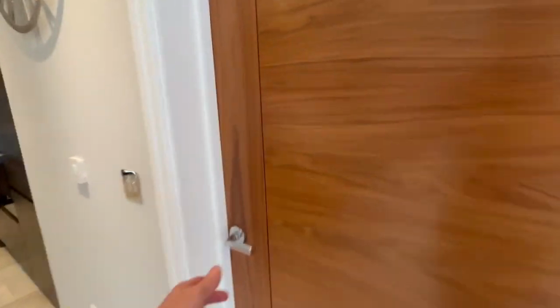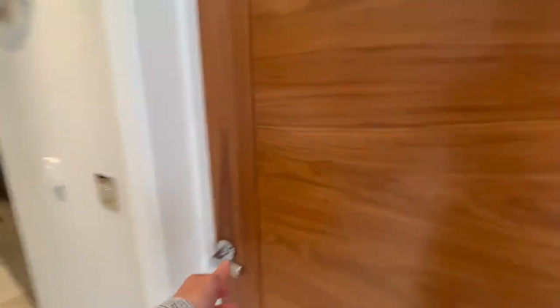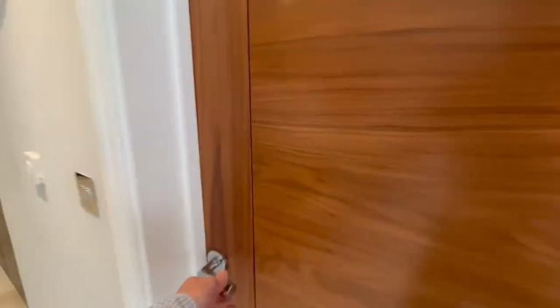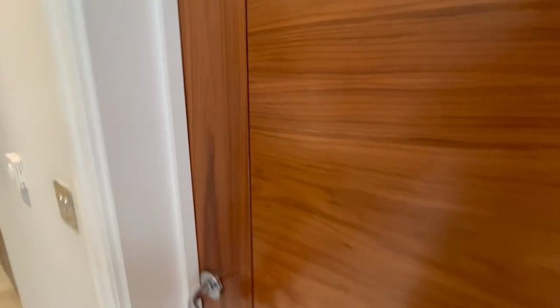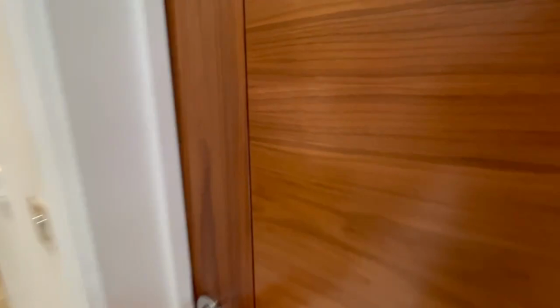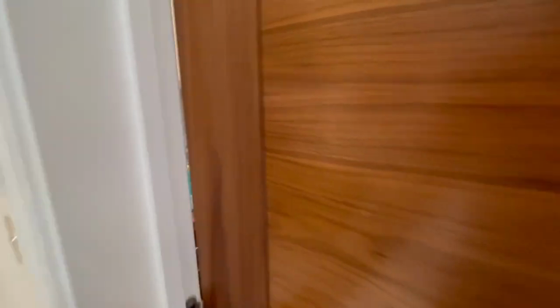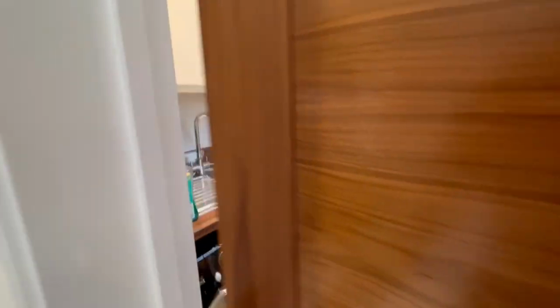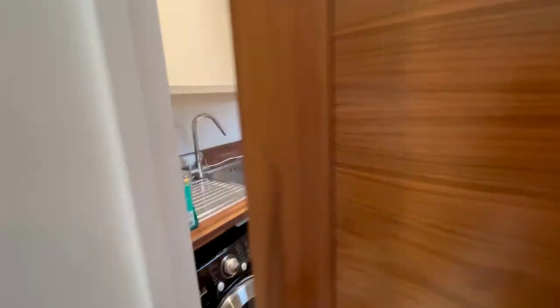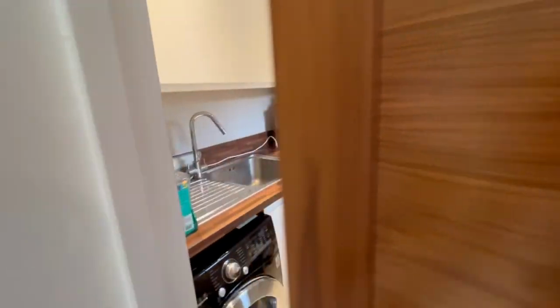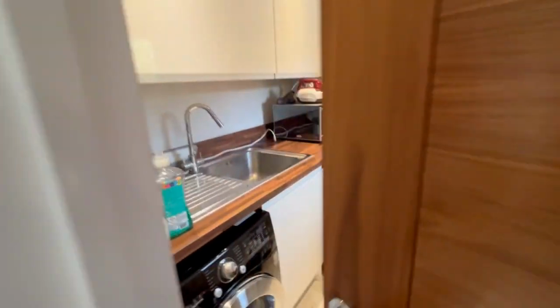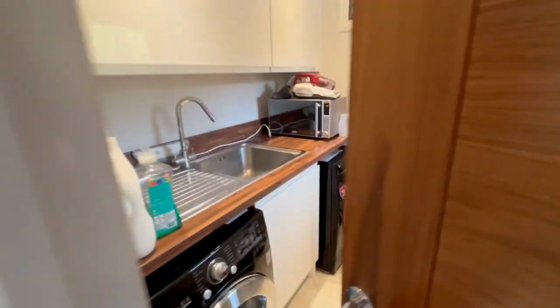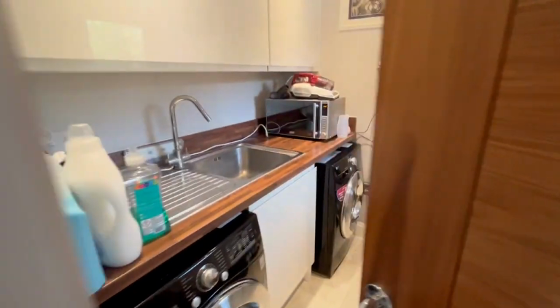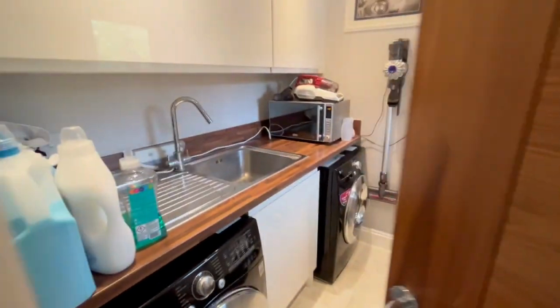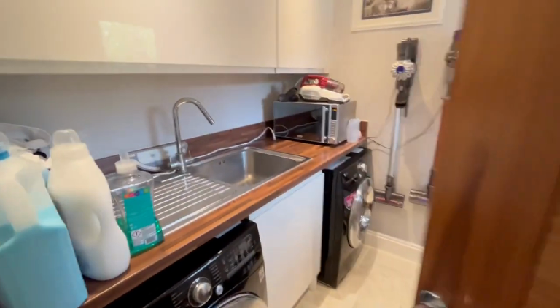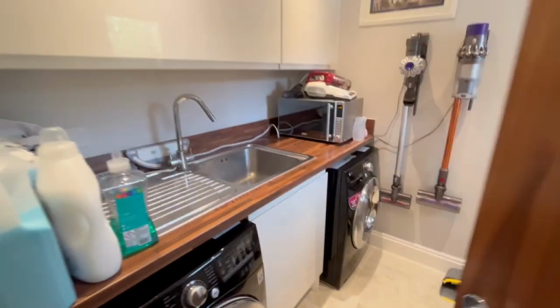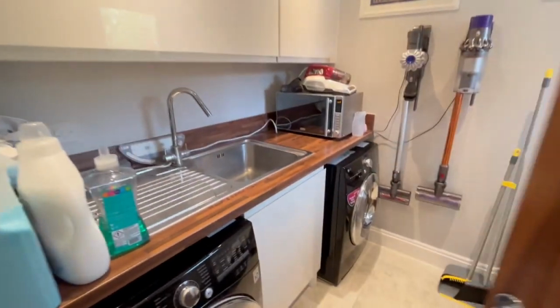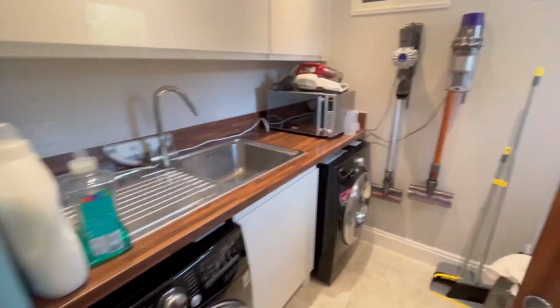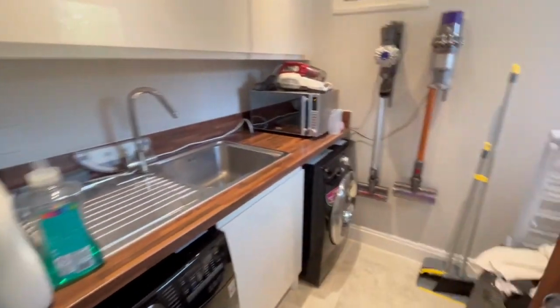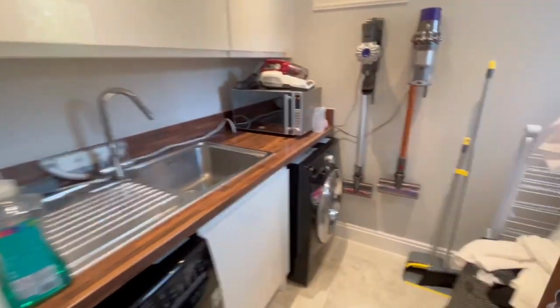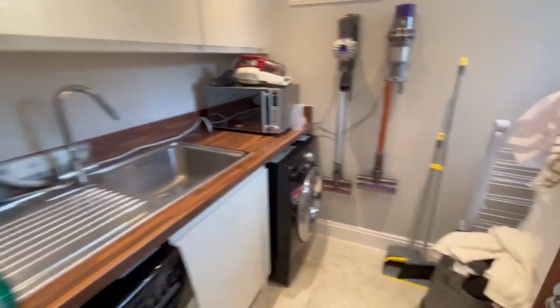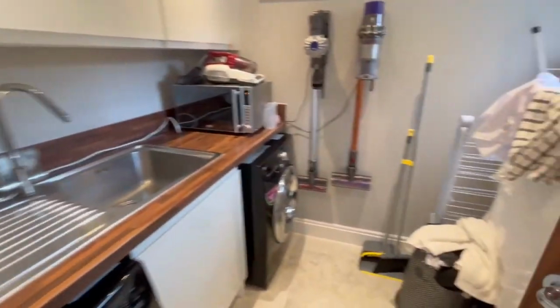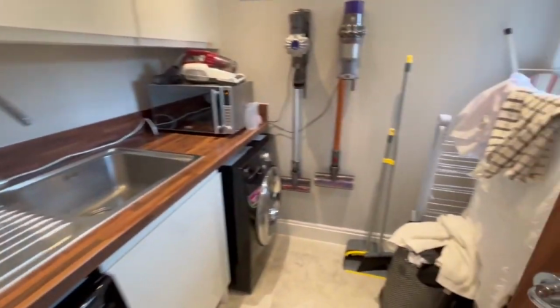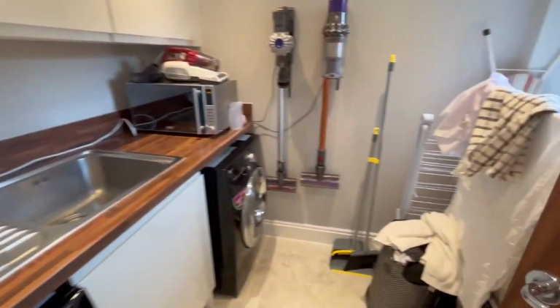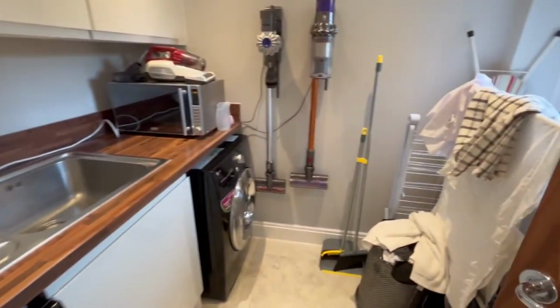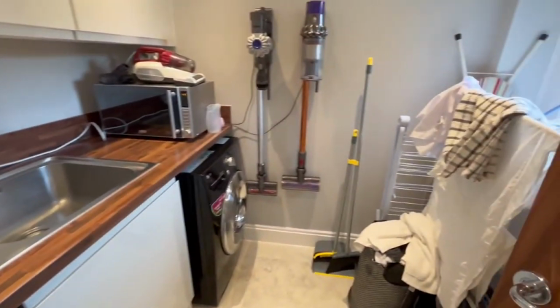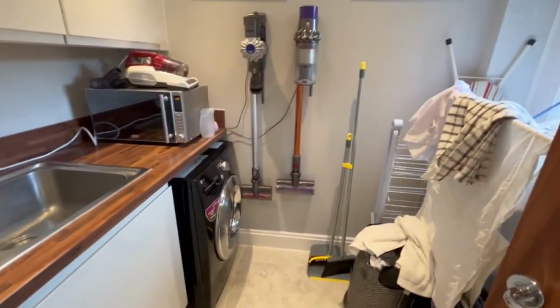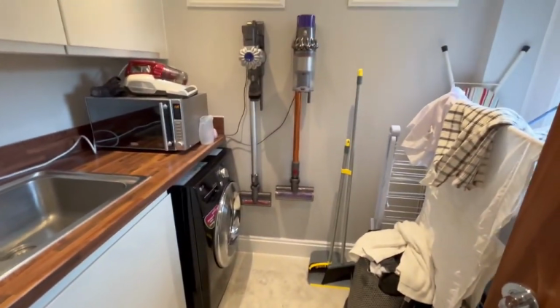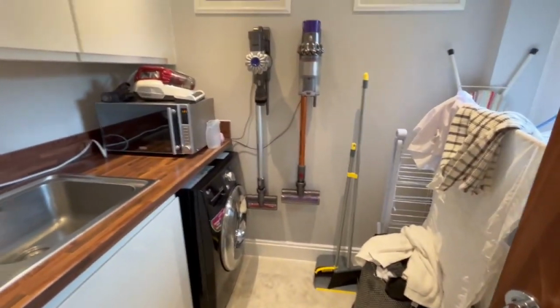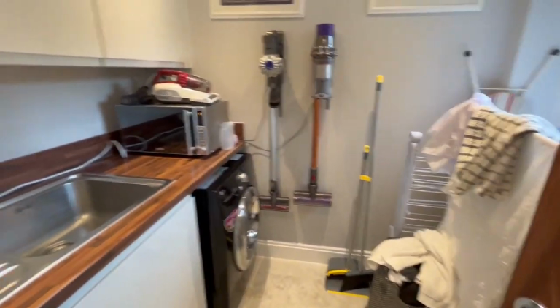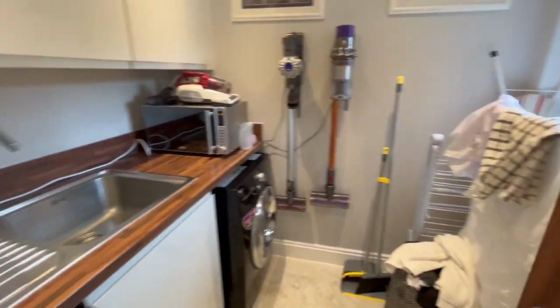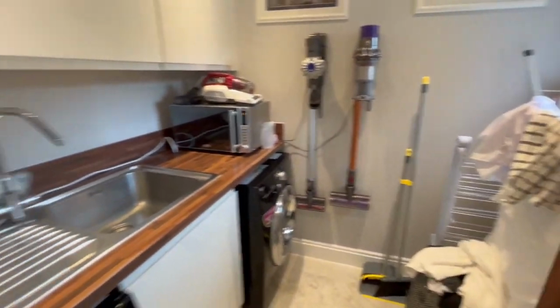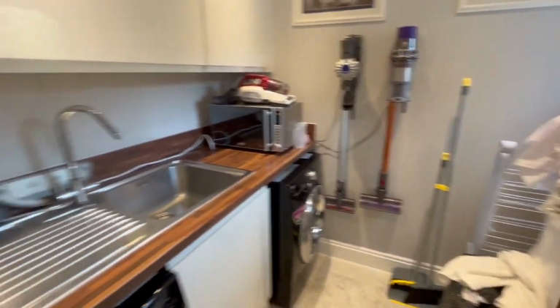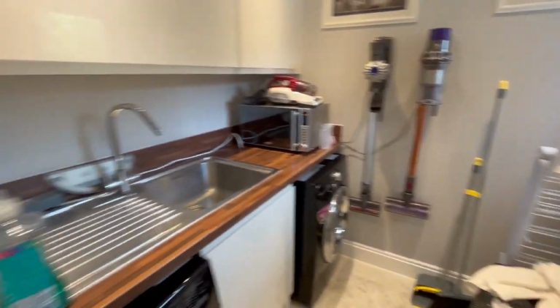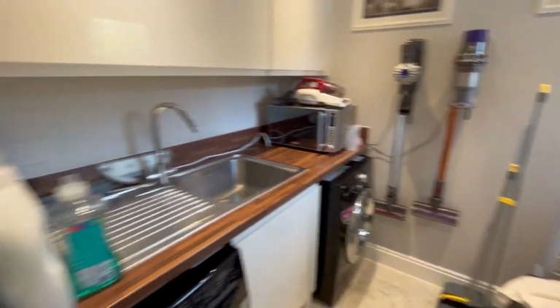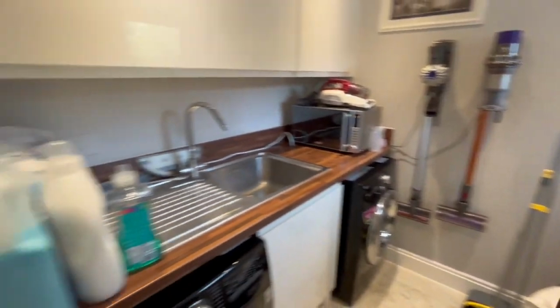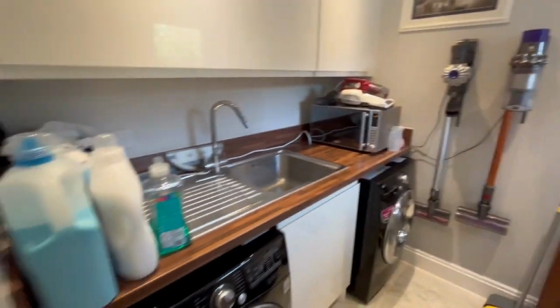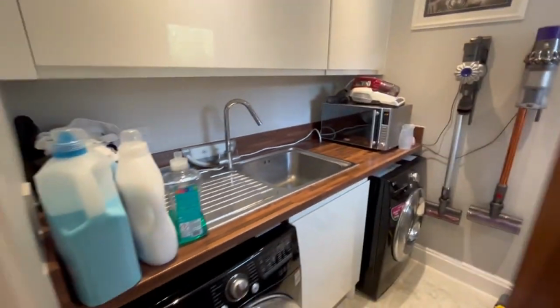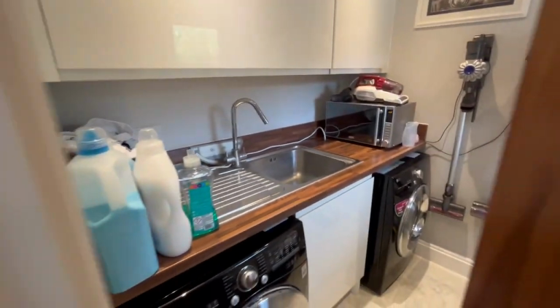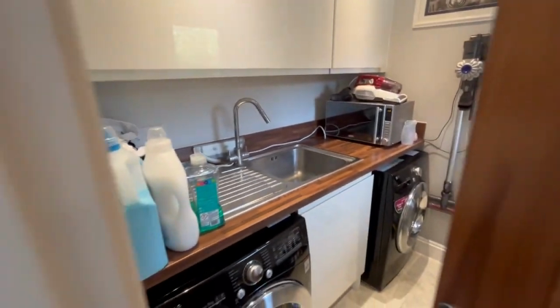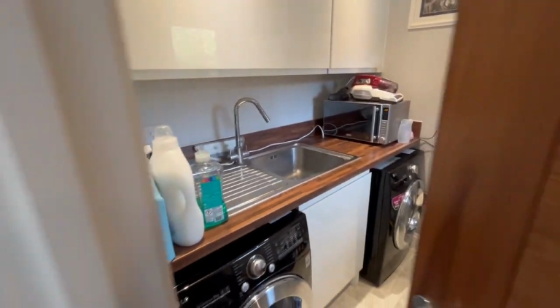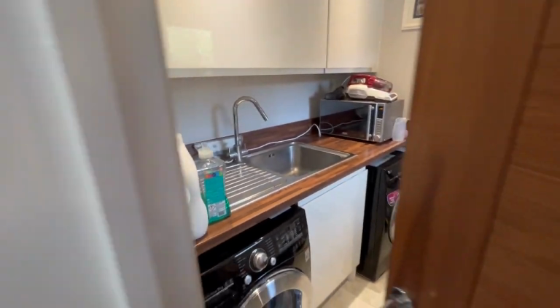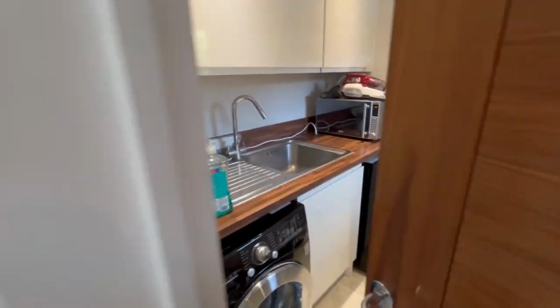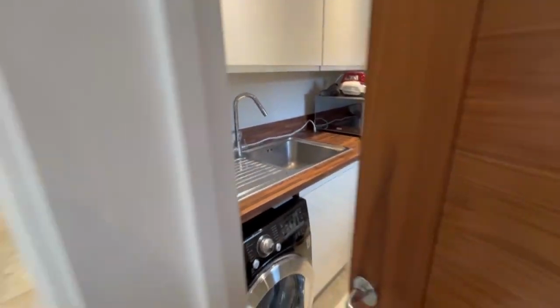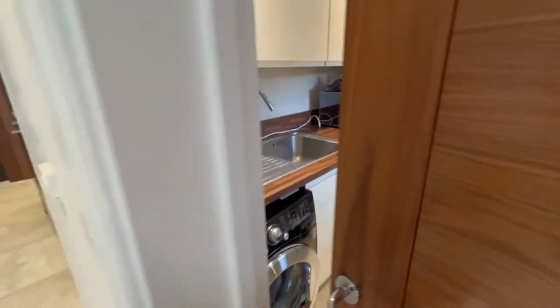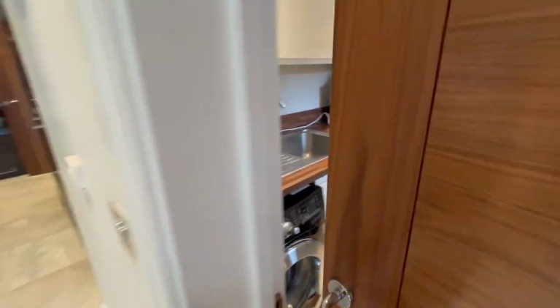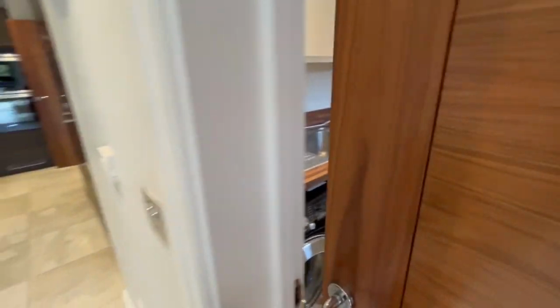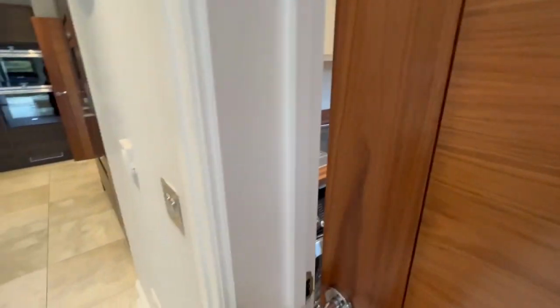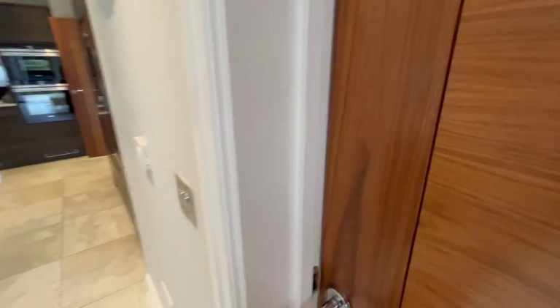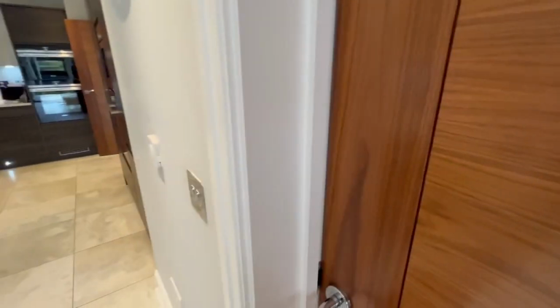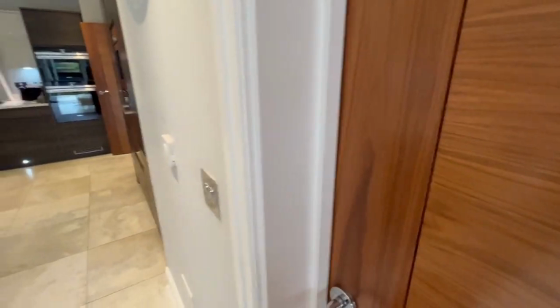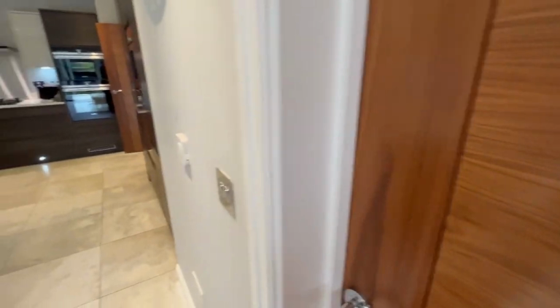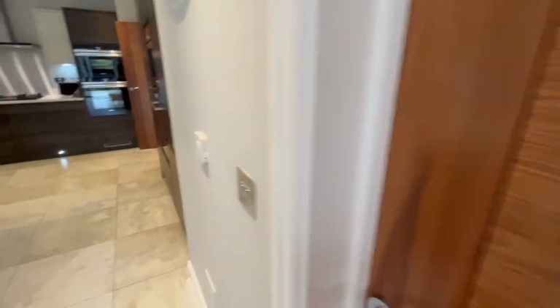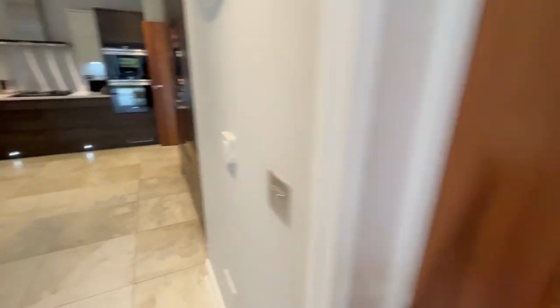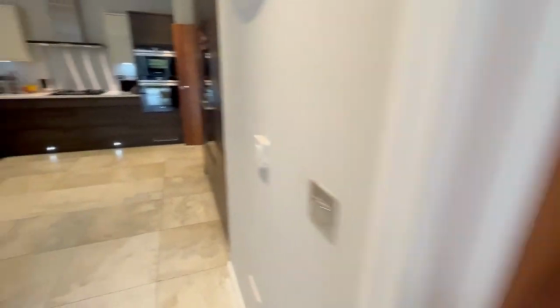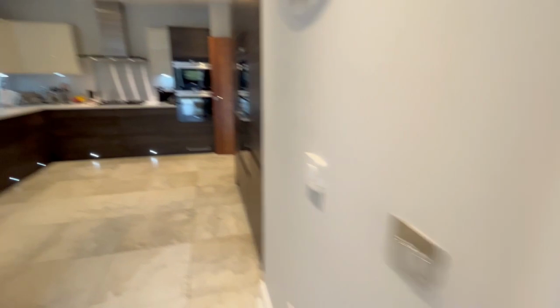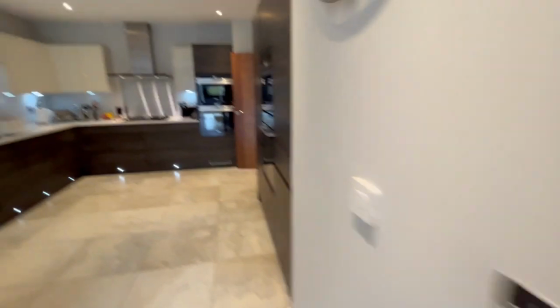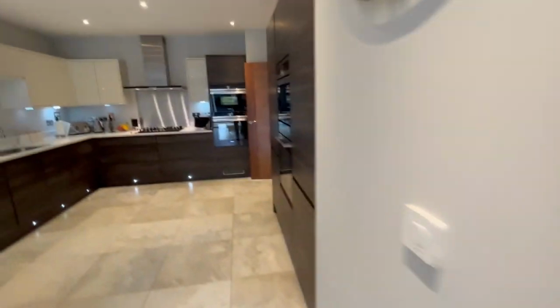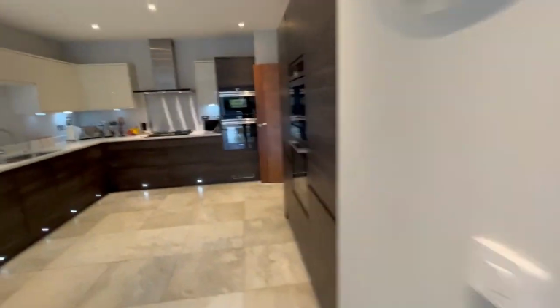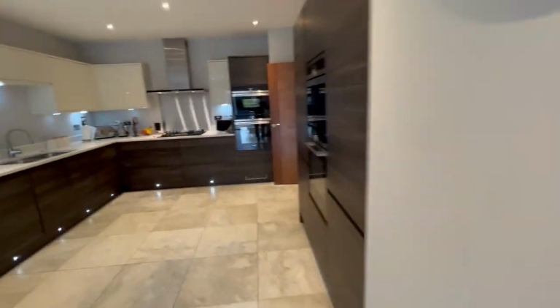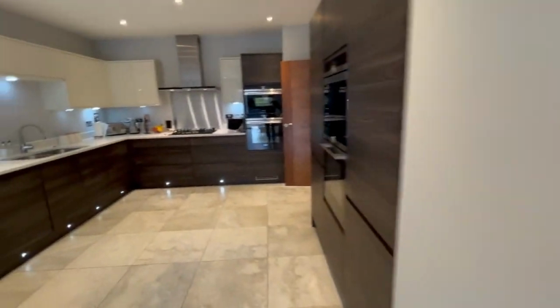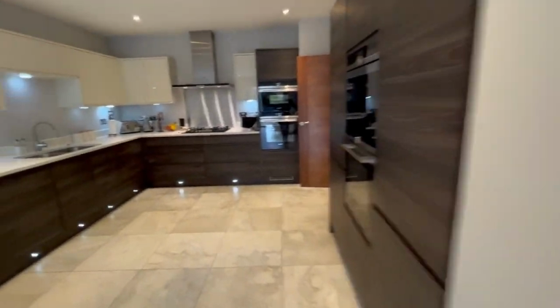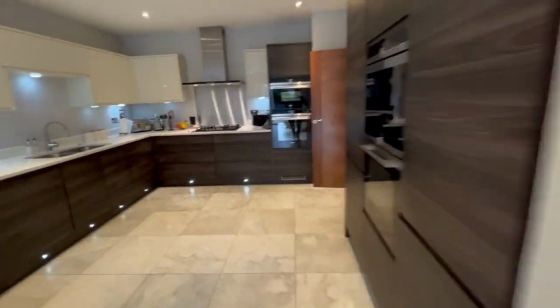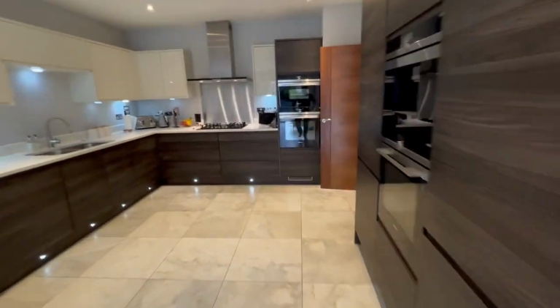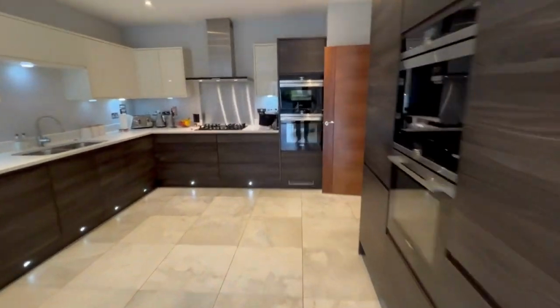Utility room — you'll want one of those. Plenty of space in there. And then come upstairs.